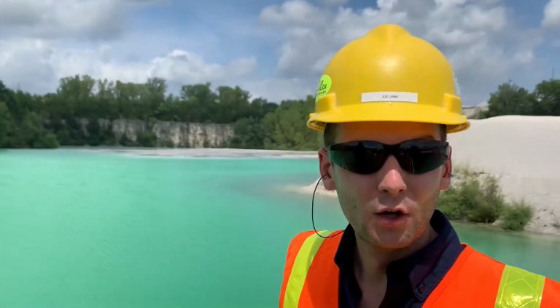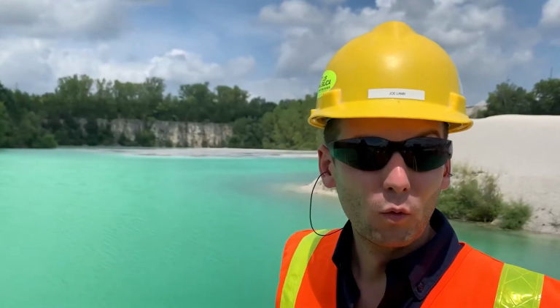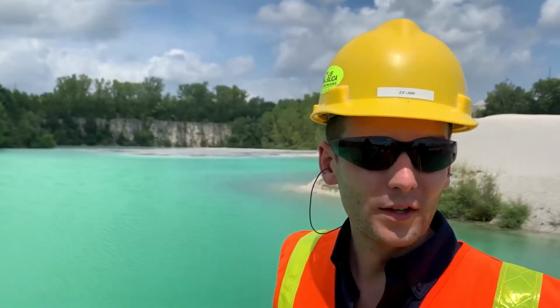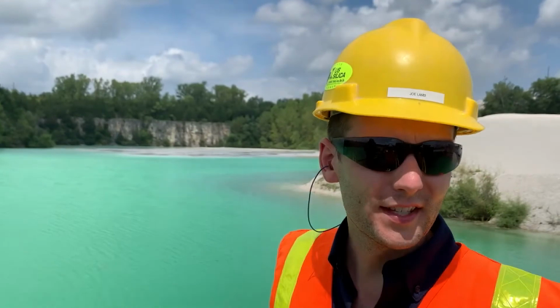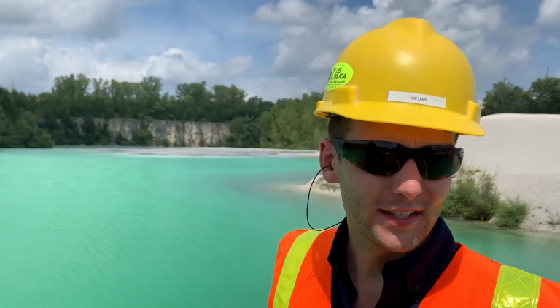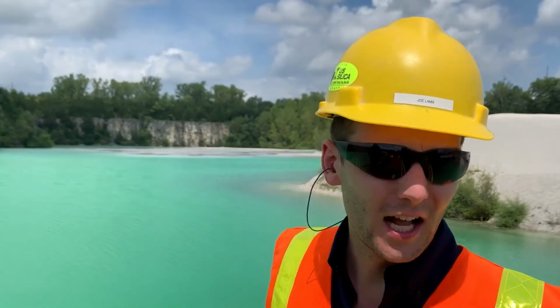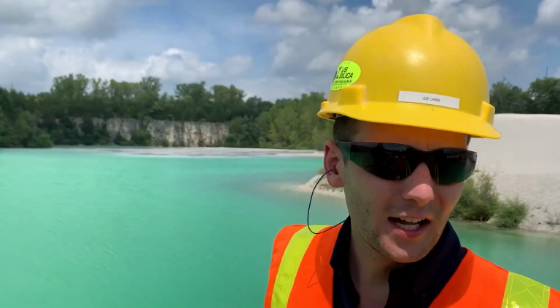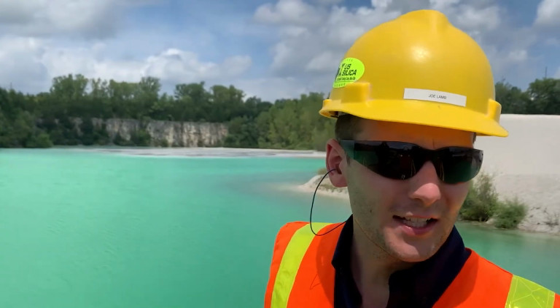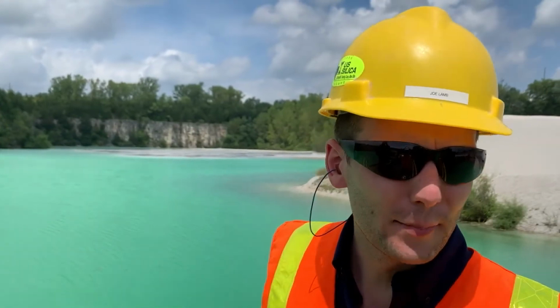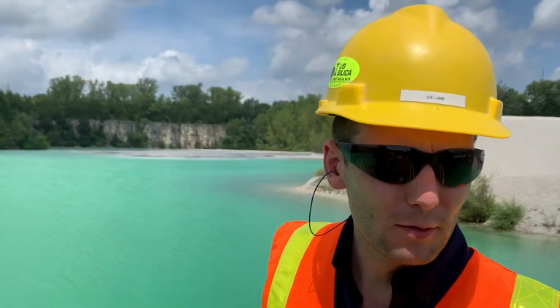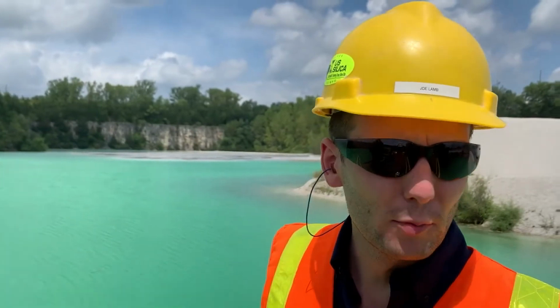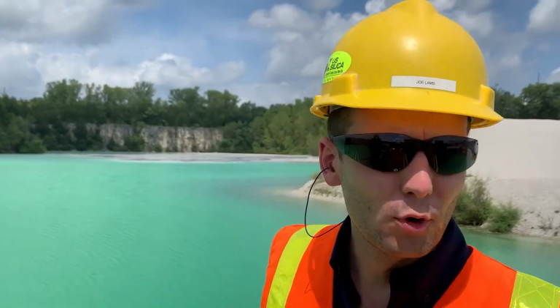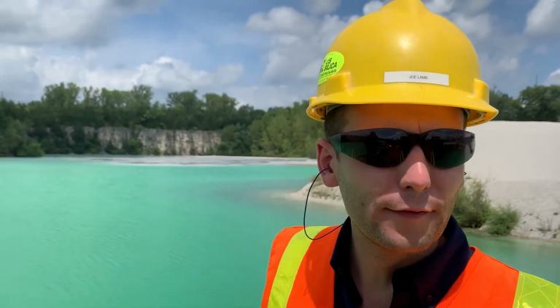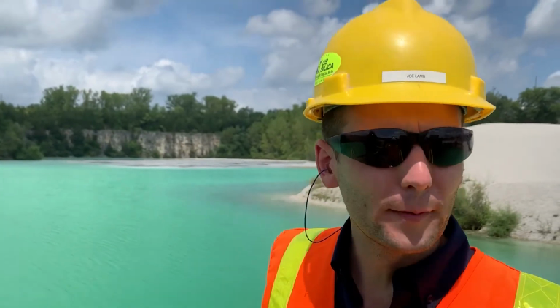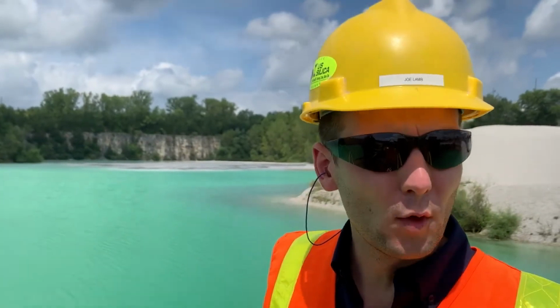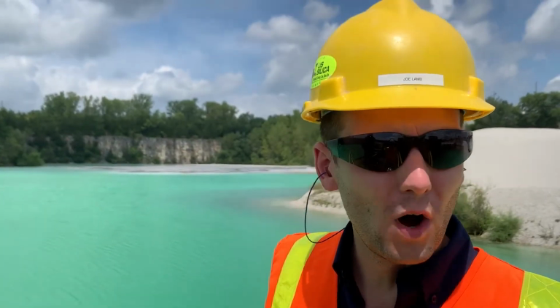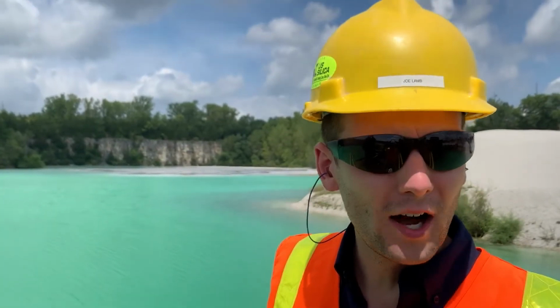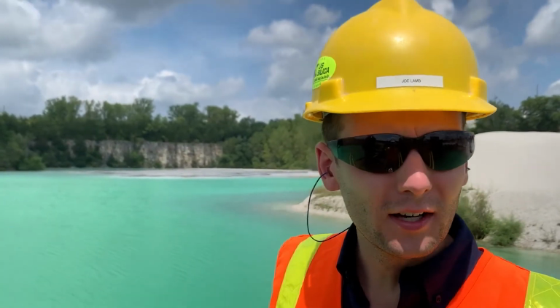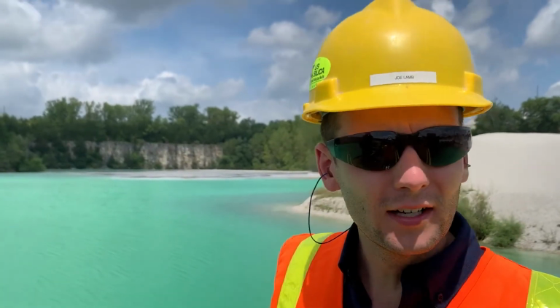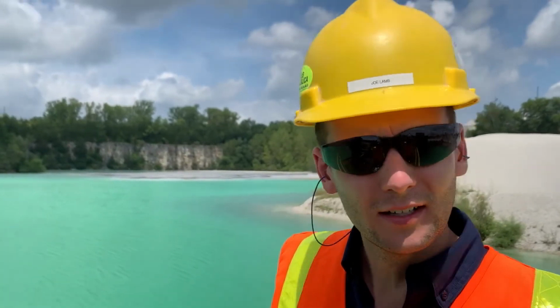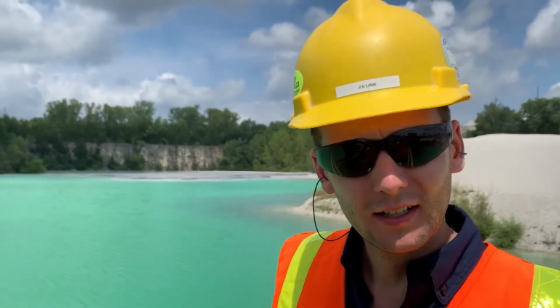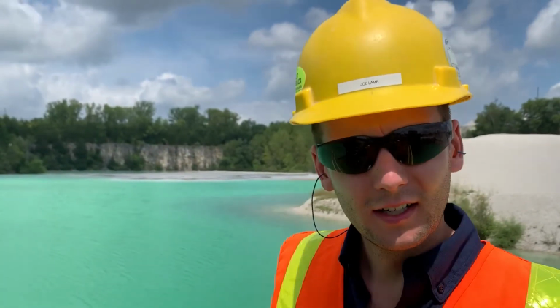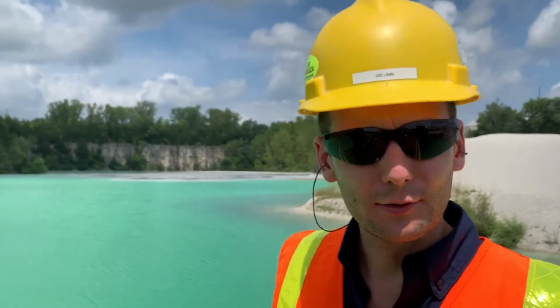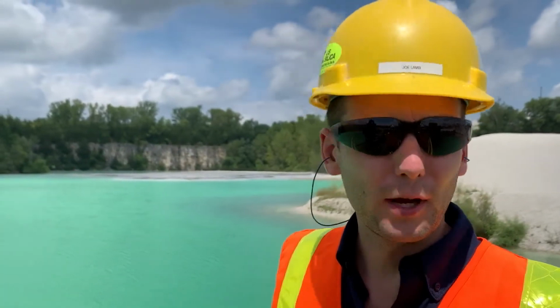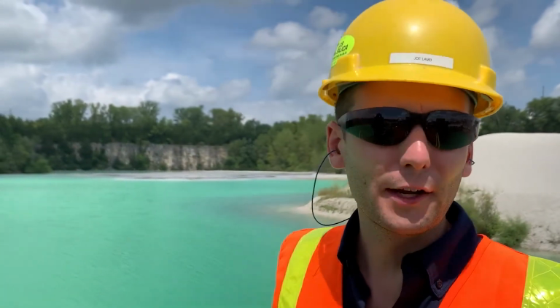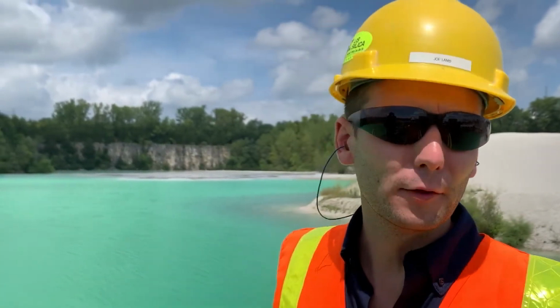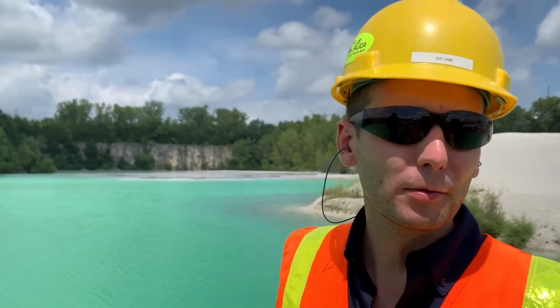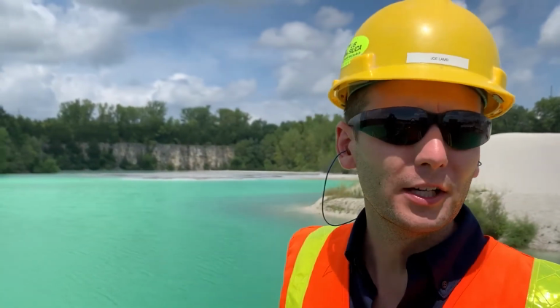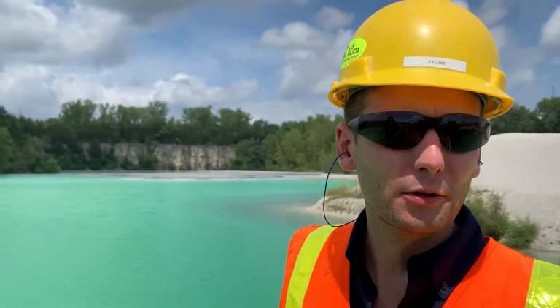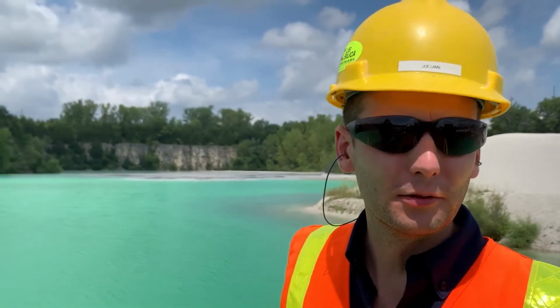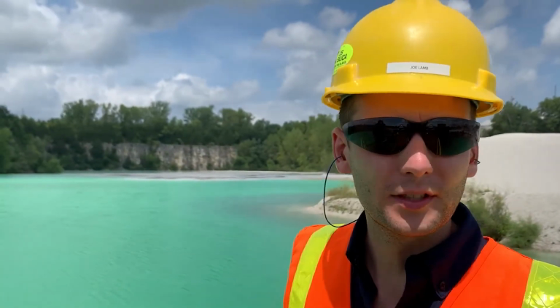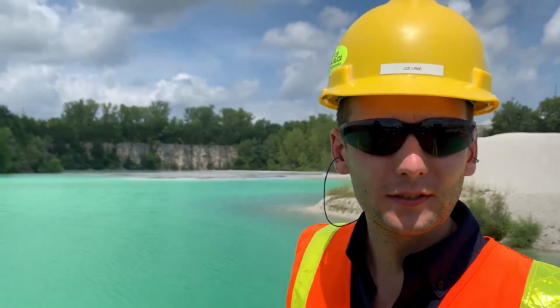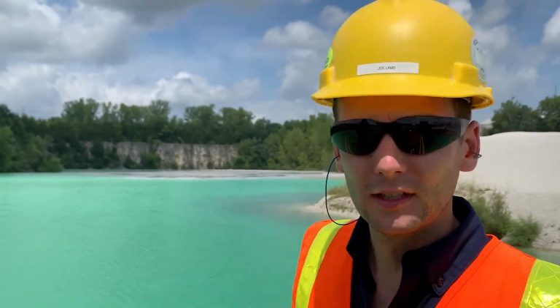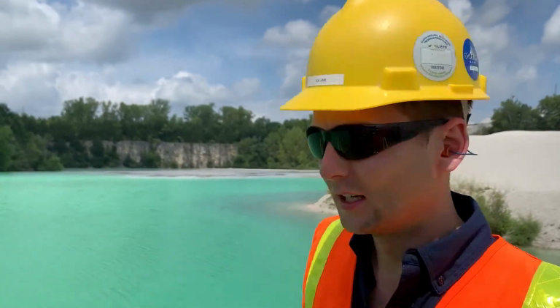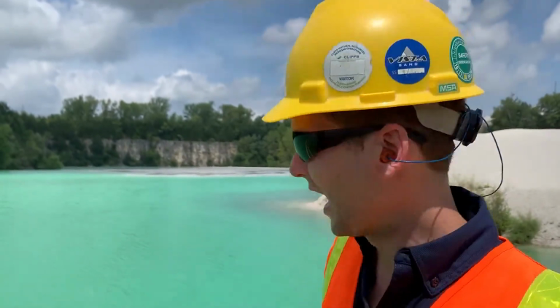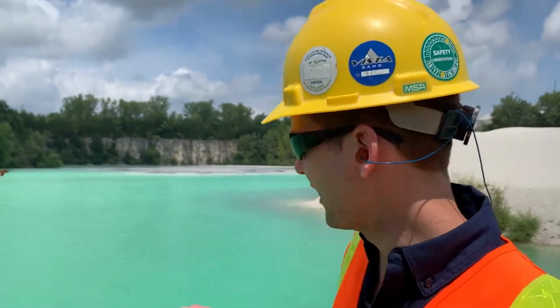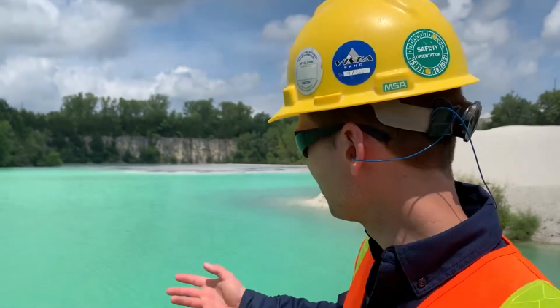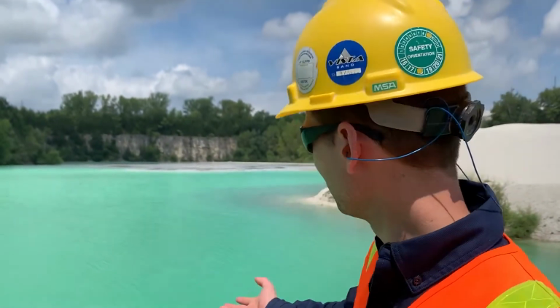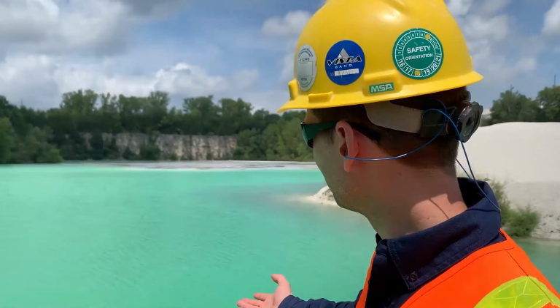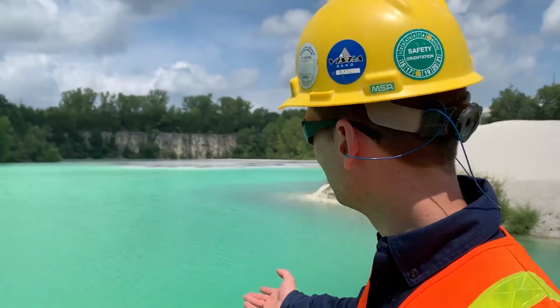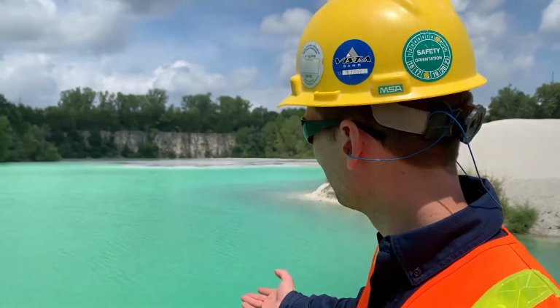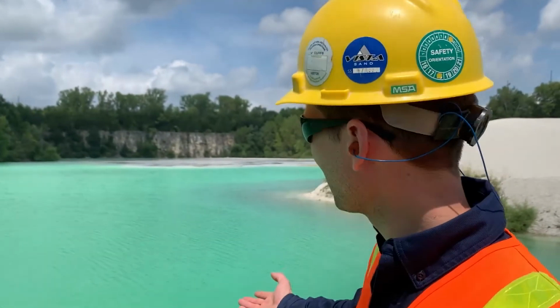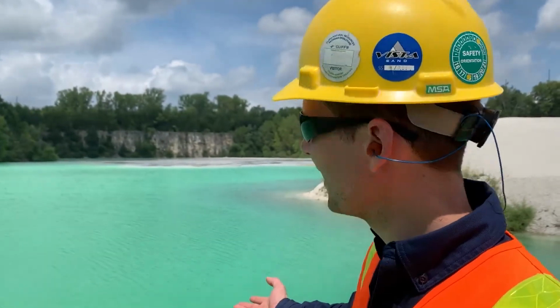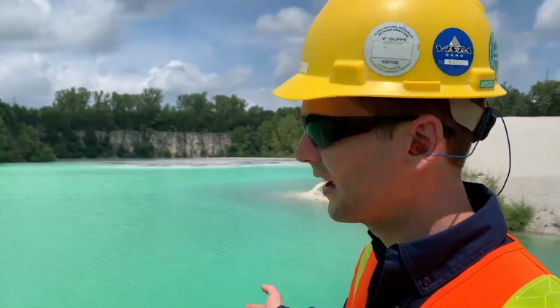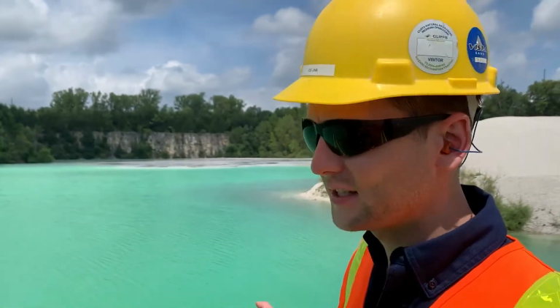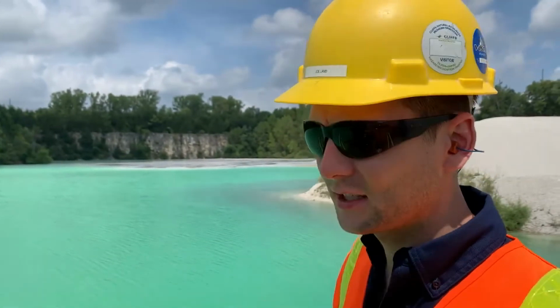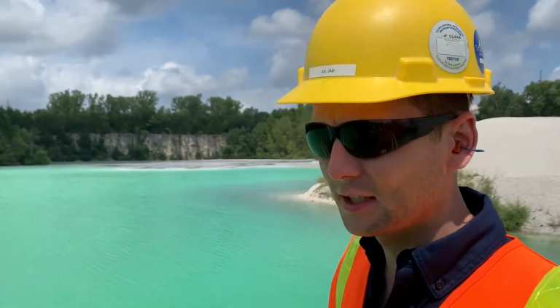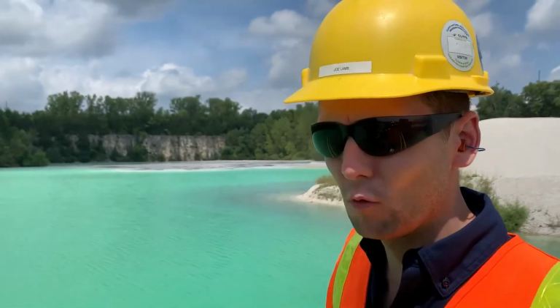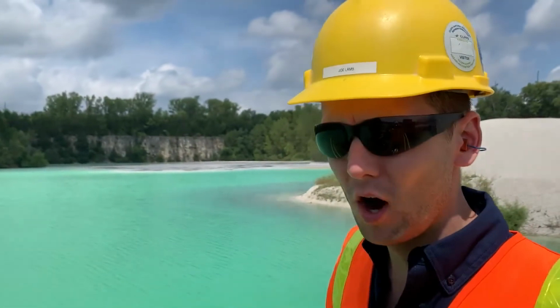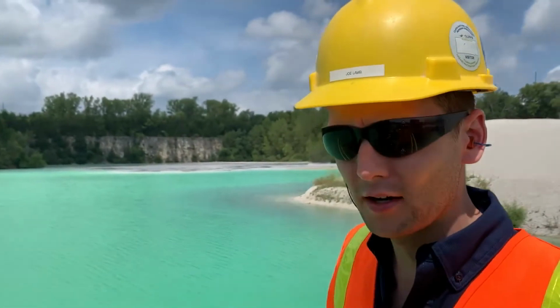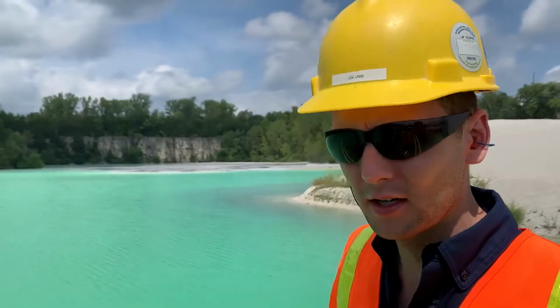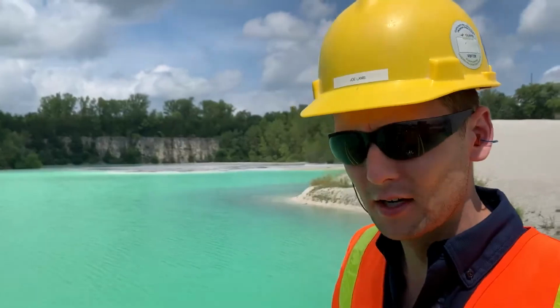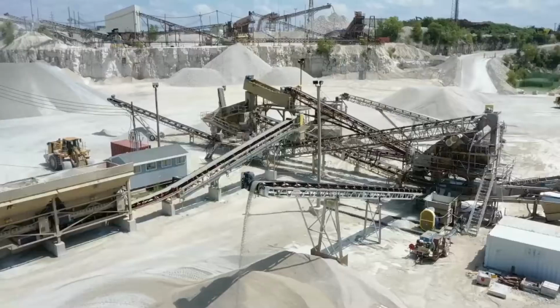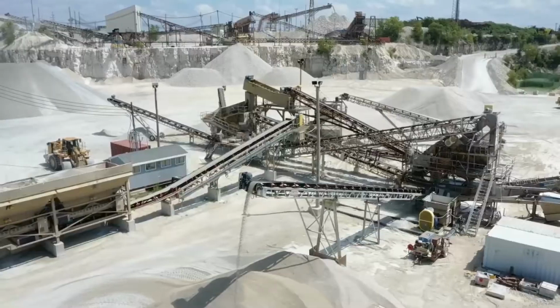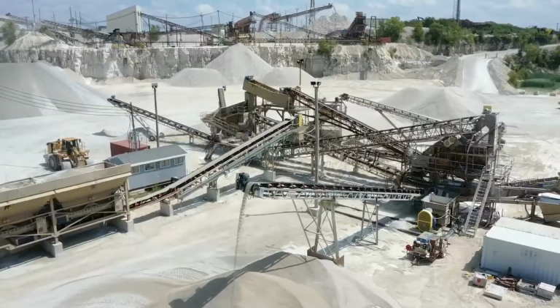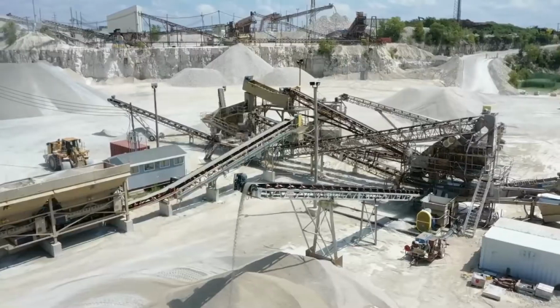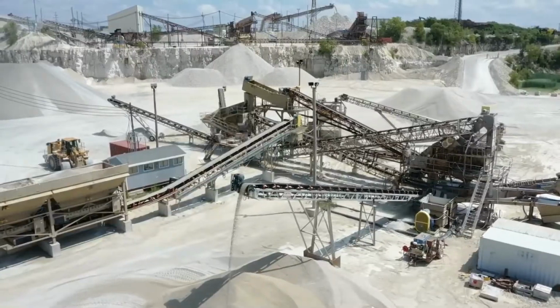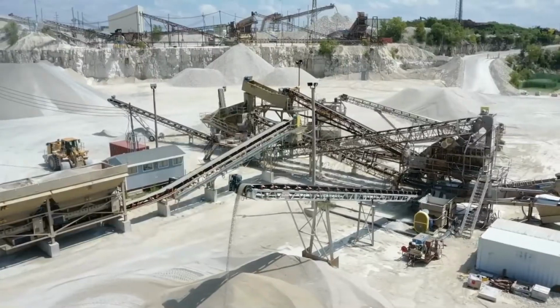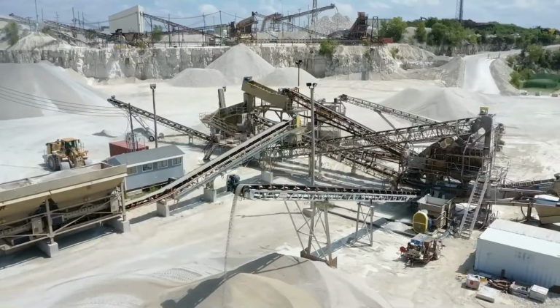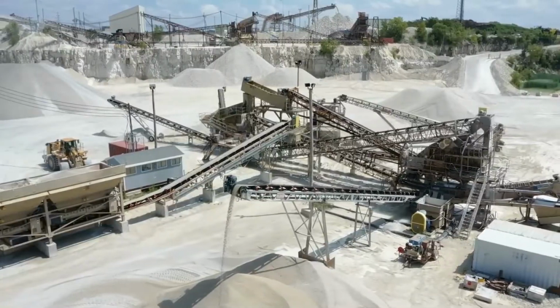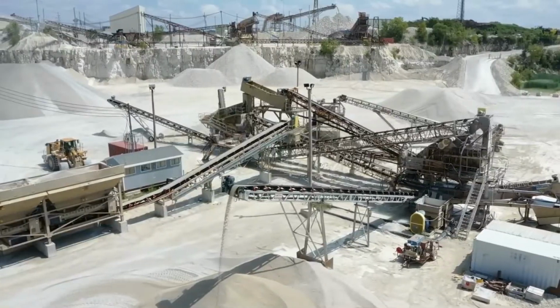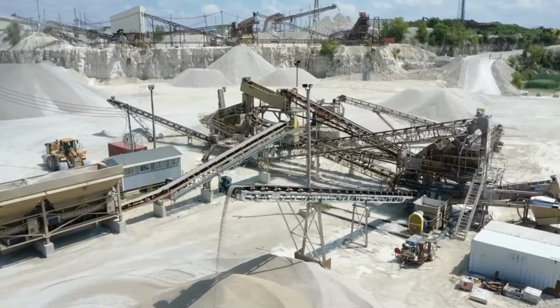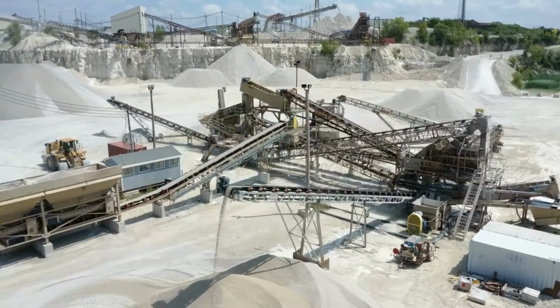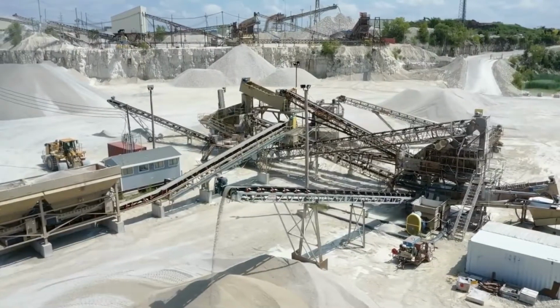Once the solids have been removed from the water, it's ready for reuse. As you can see, we've got nice clean water that's going to be returned to the plant.